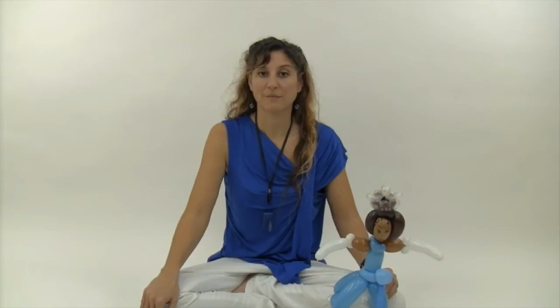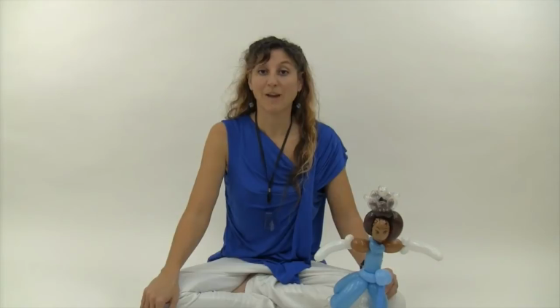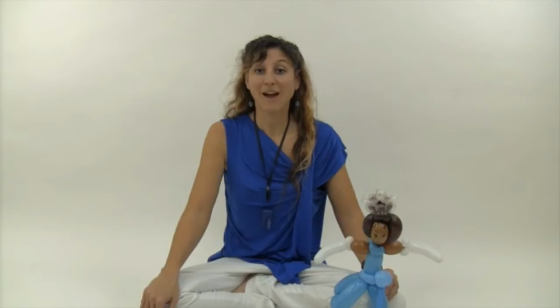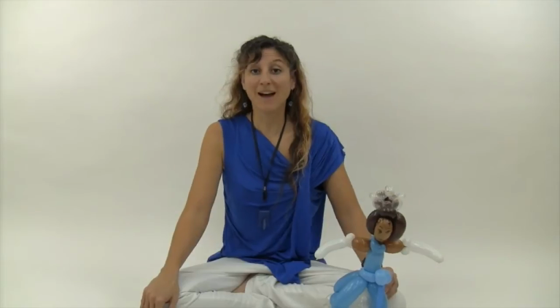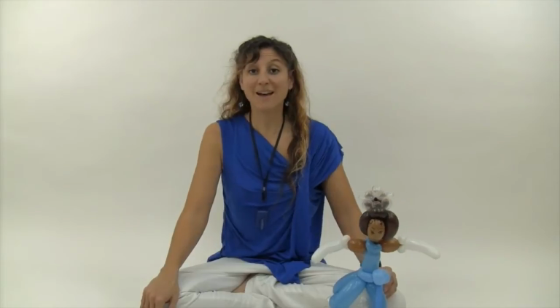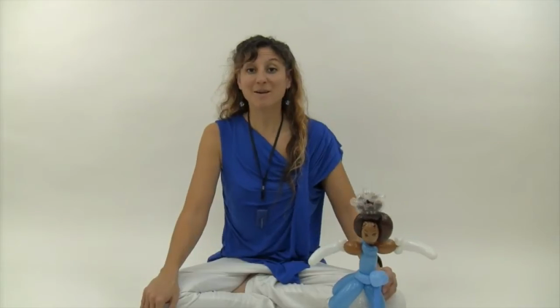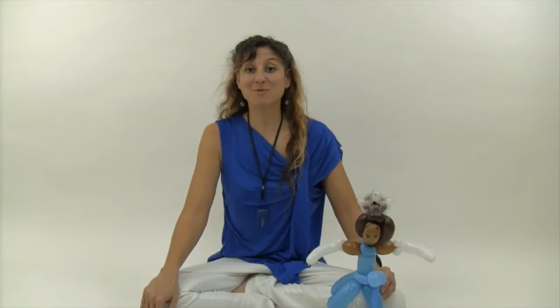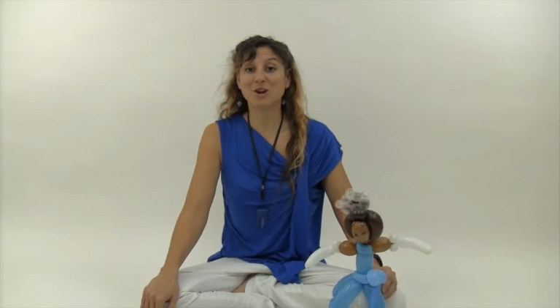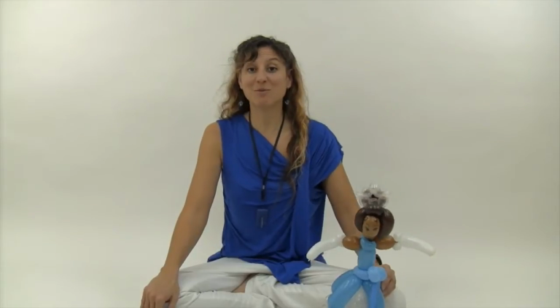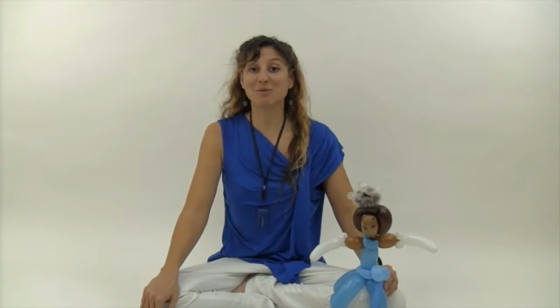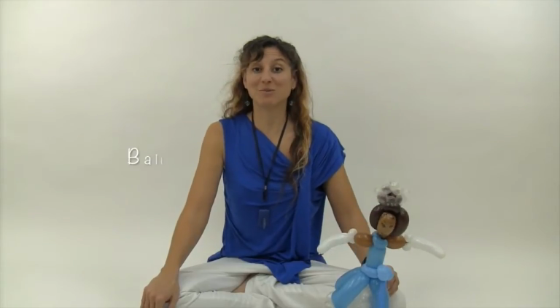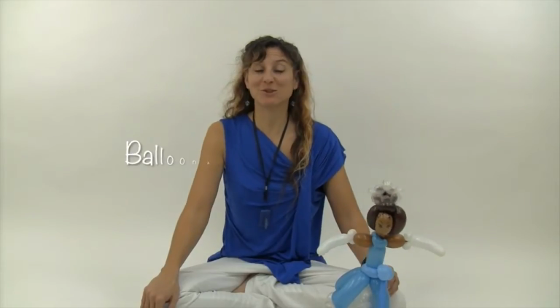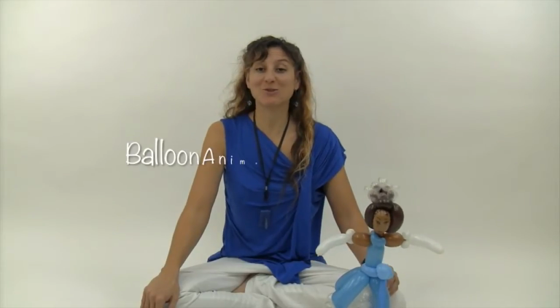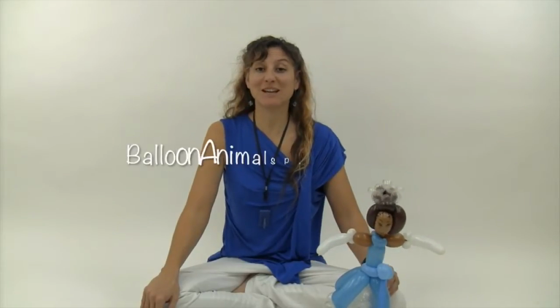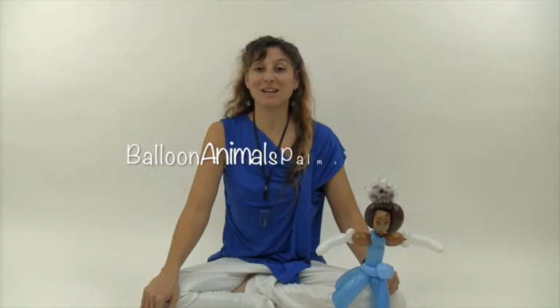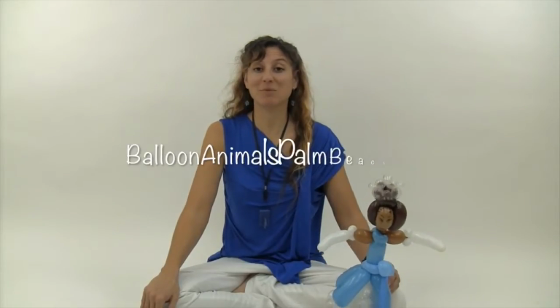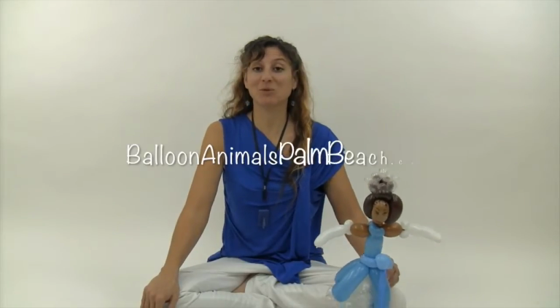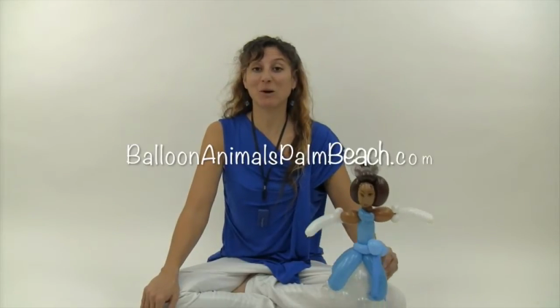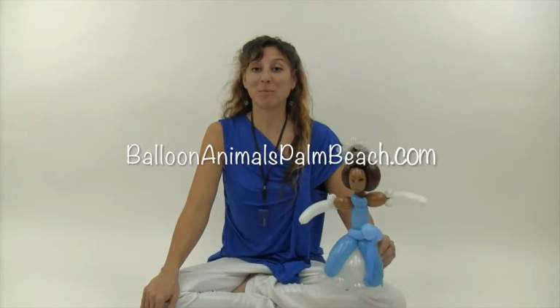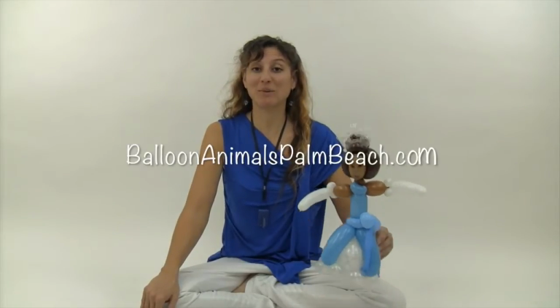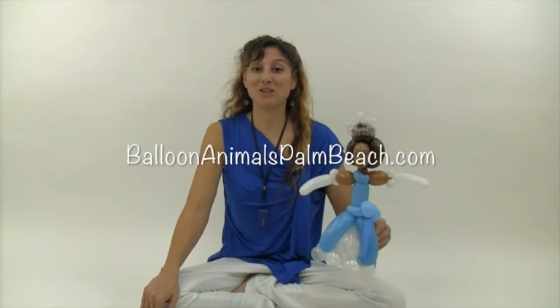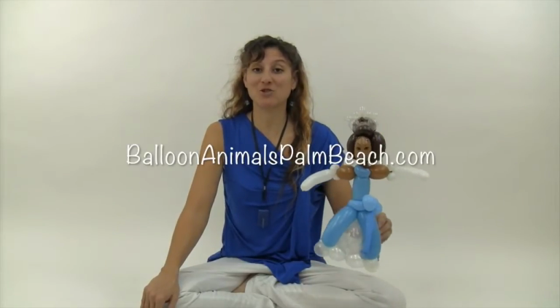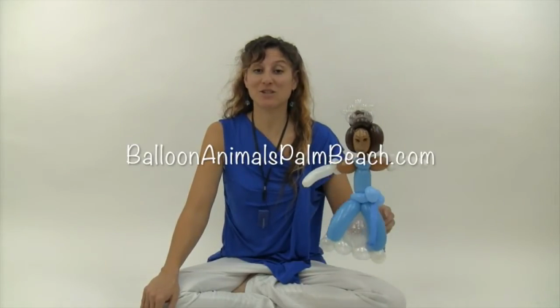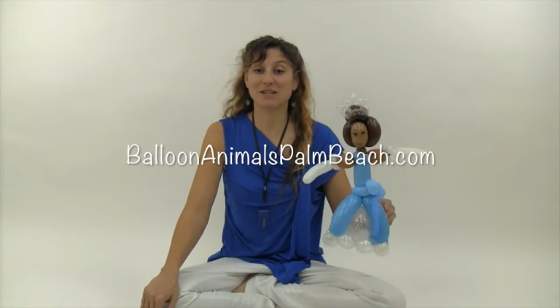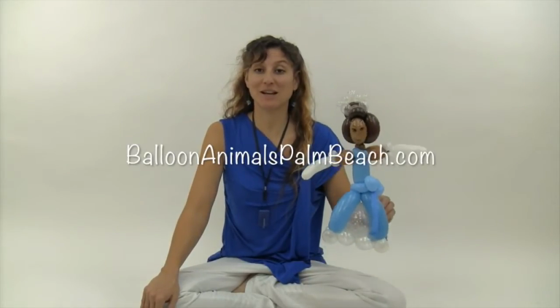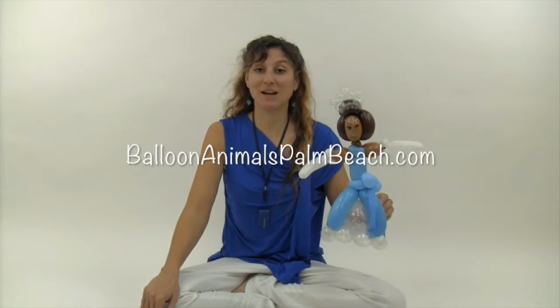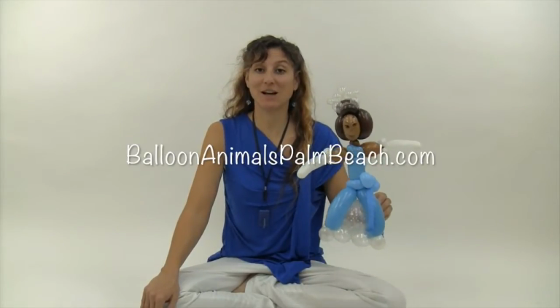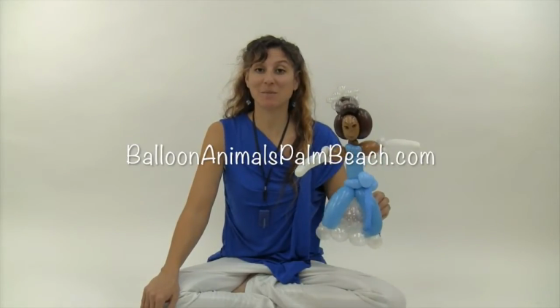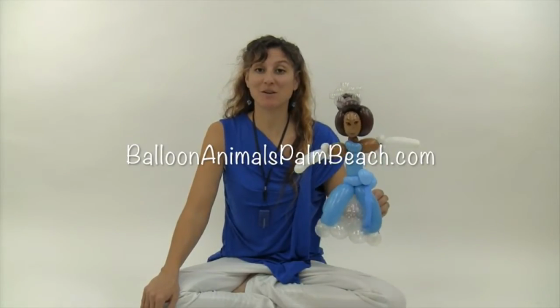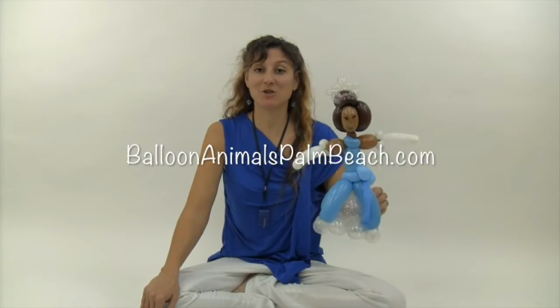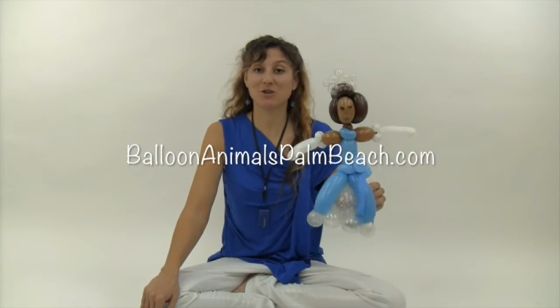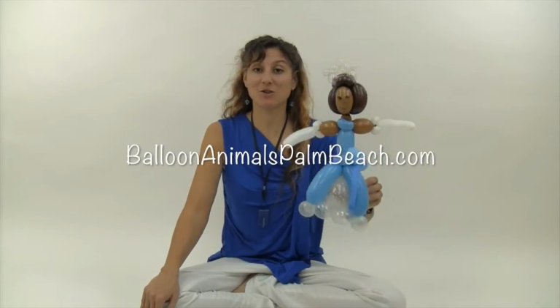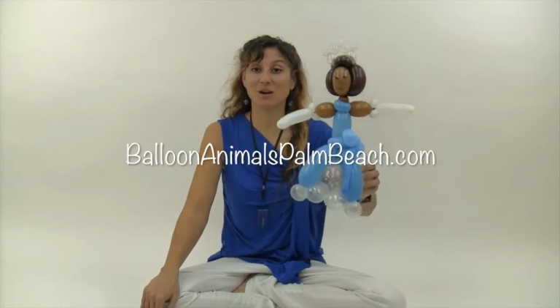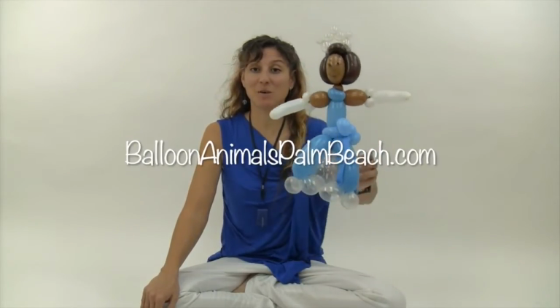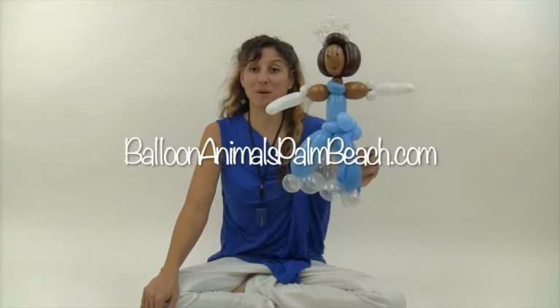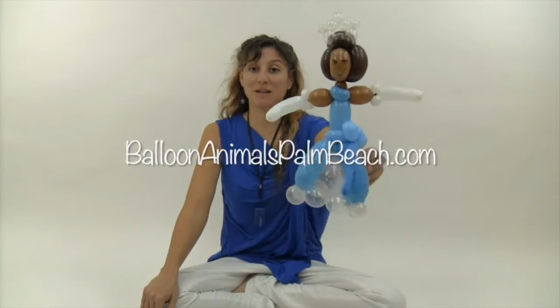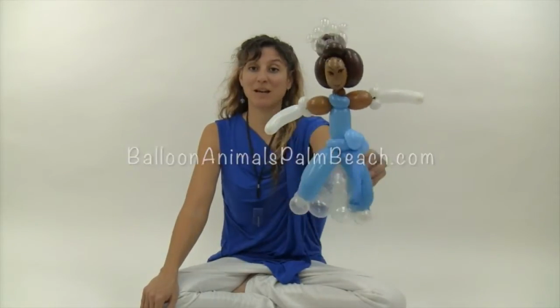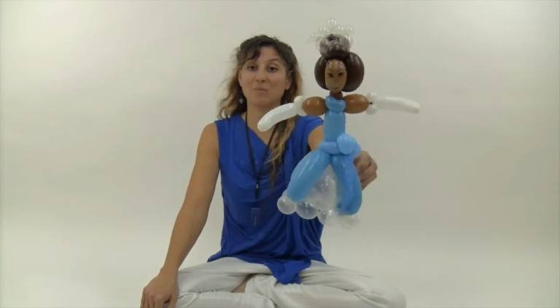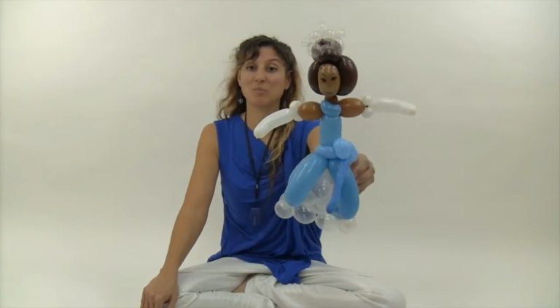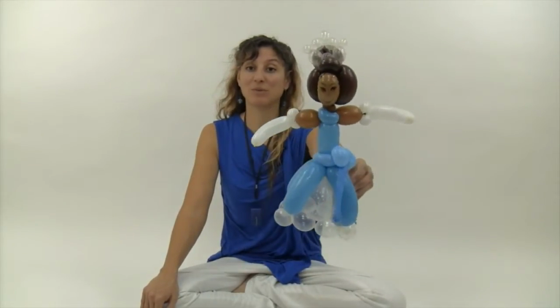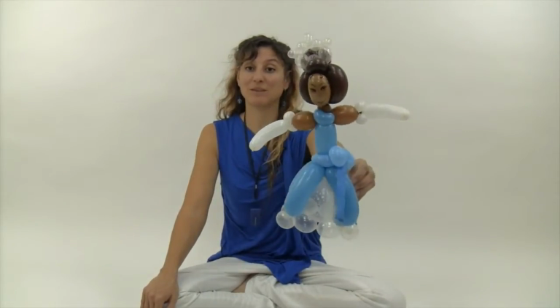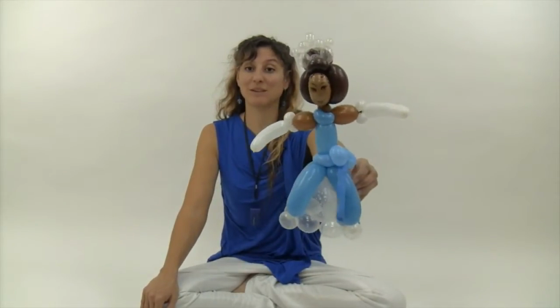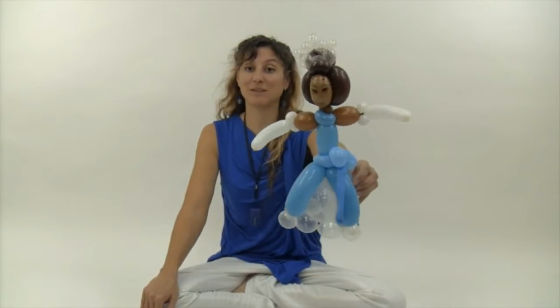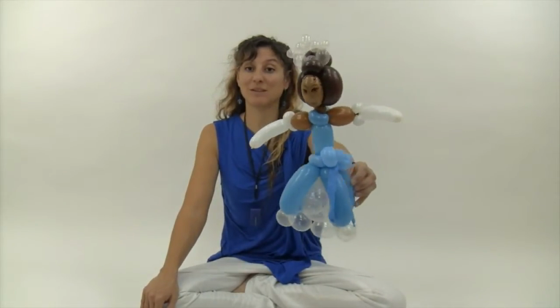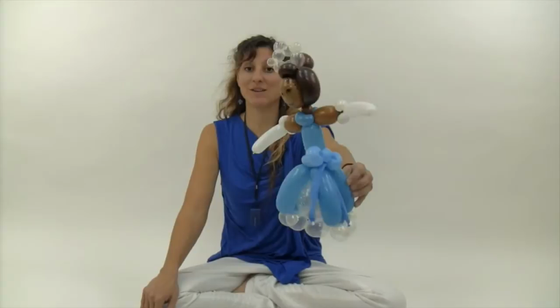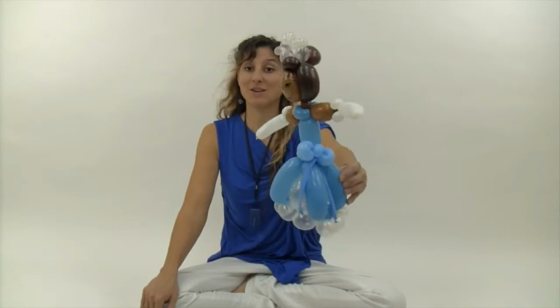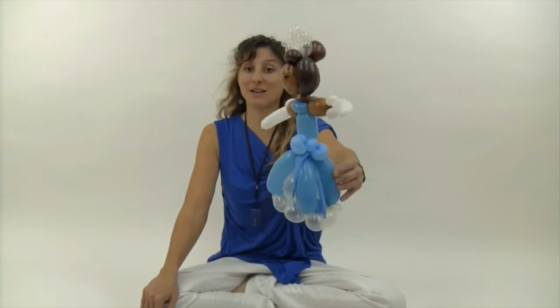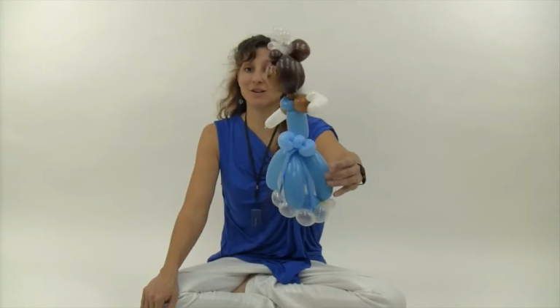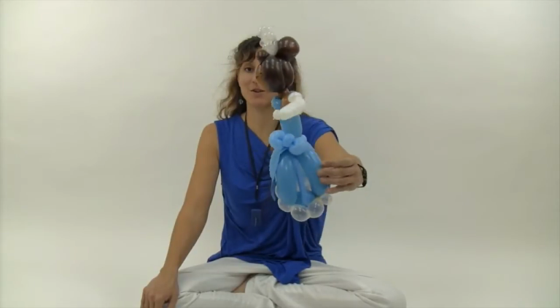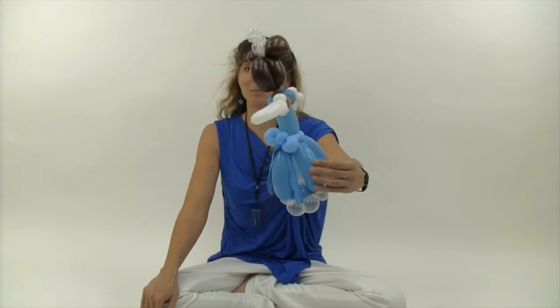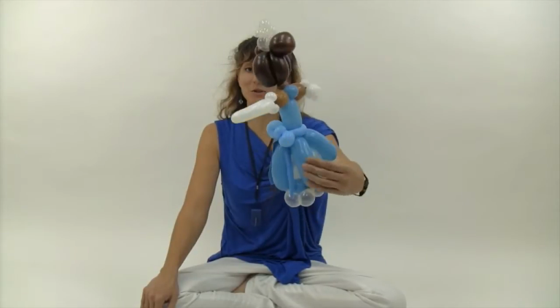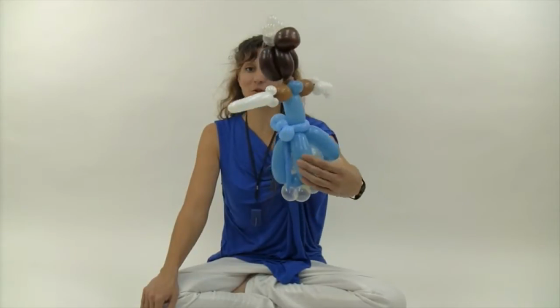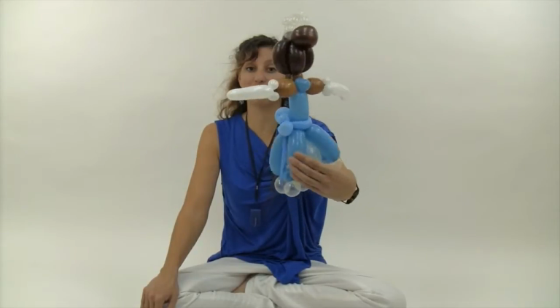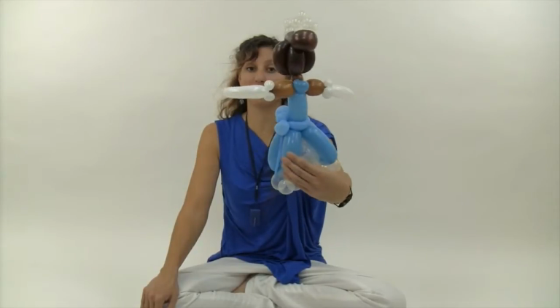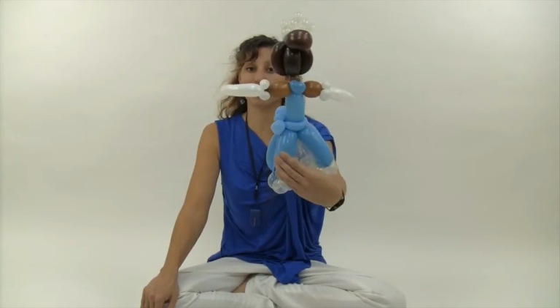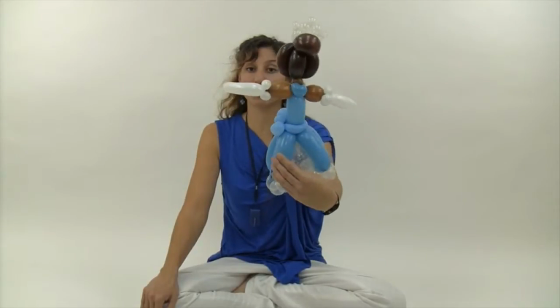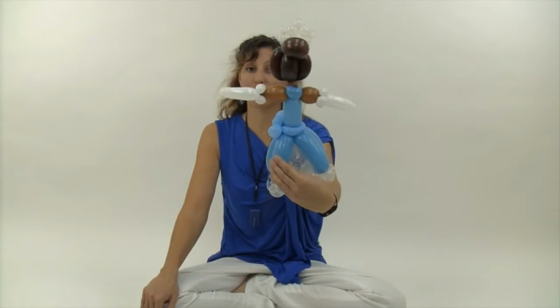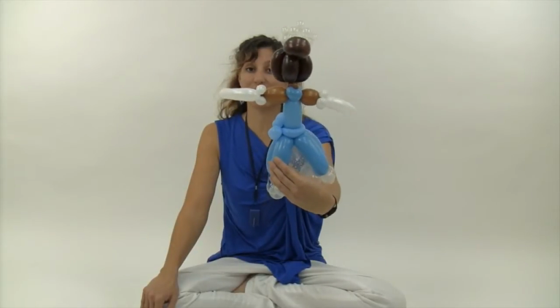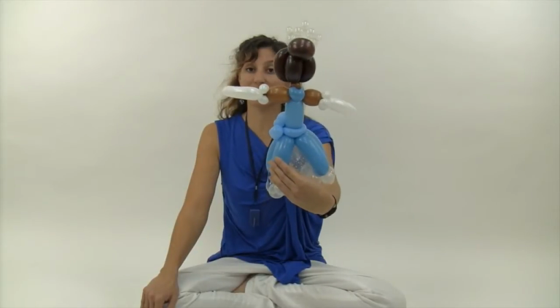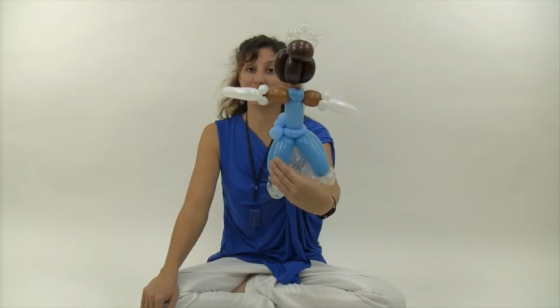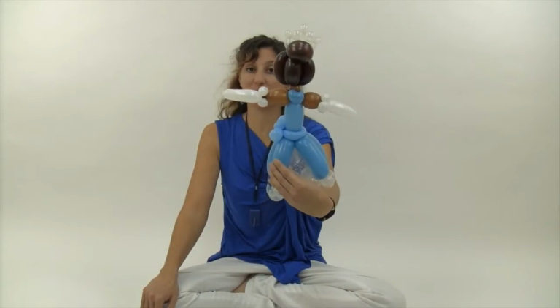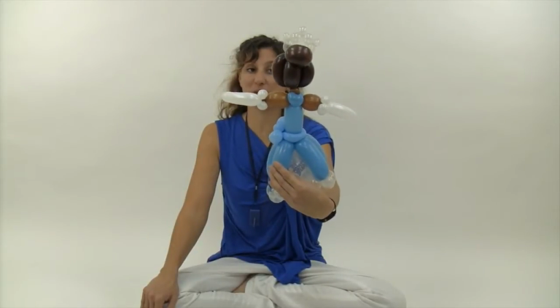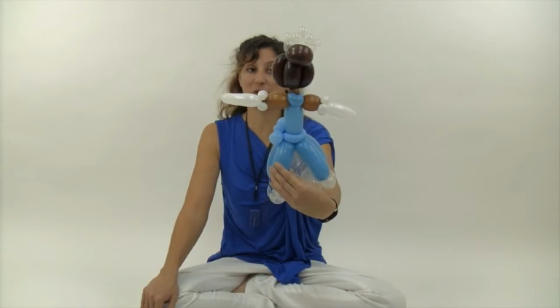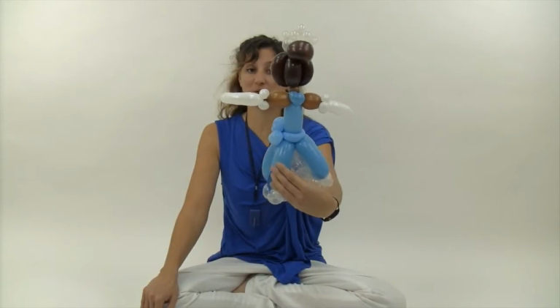Hi, I'm Johnny with Balloon Animals Palm Beach, and today I'm going to show you how to make a Princess Tiana in her blue dress balloon.